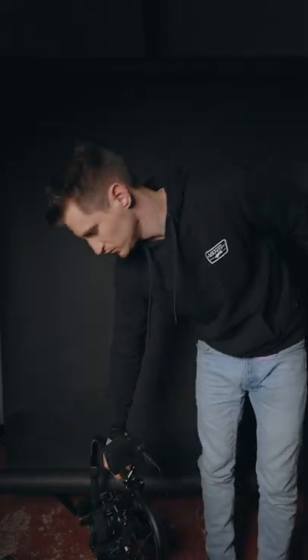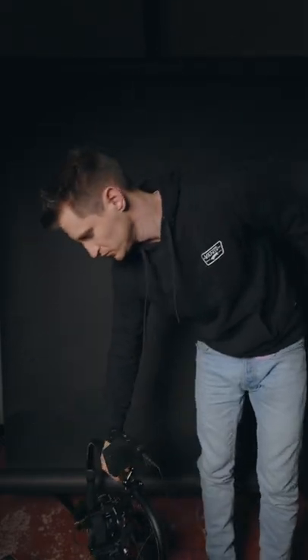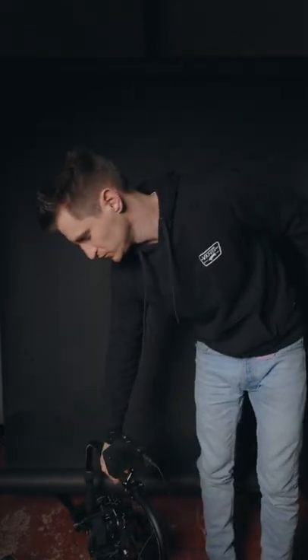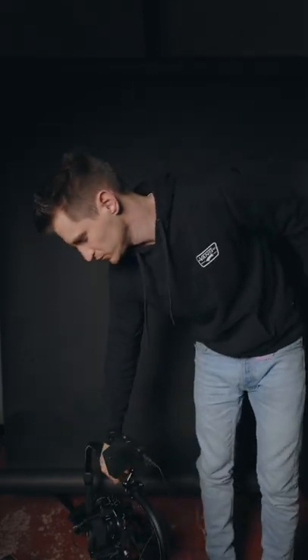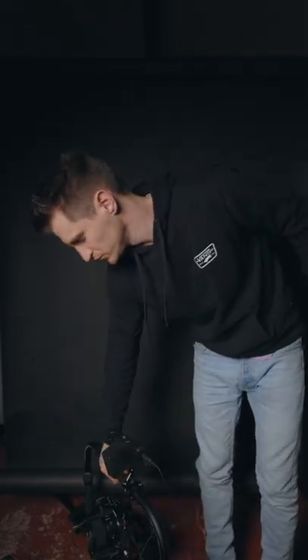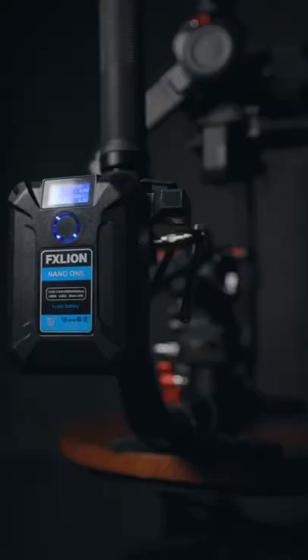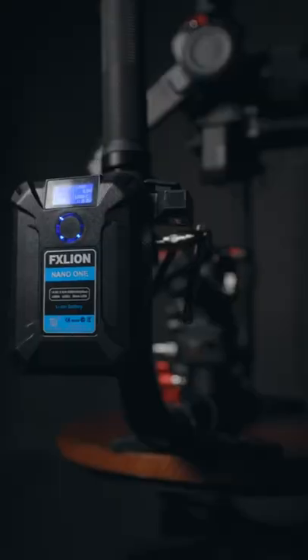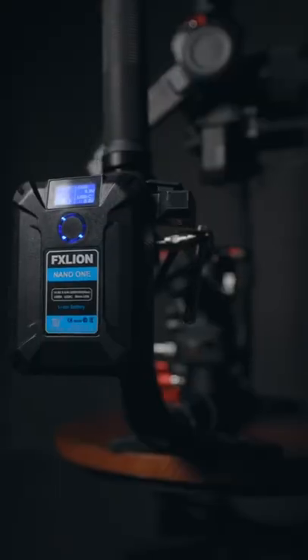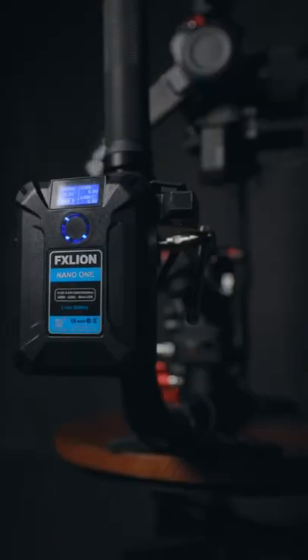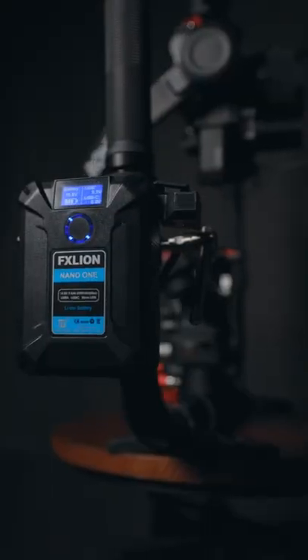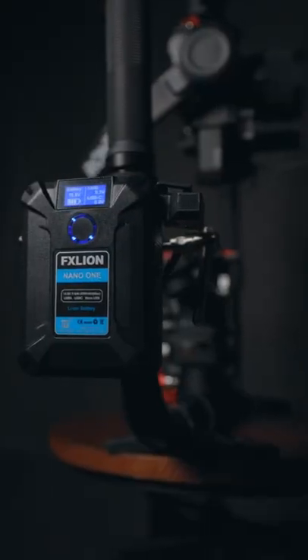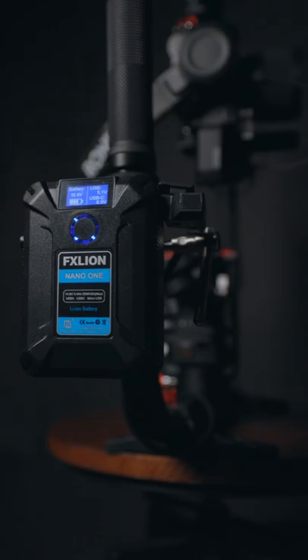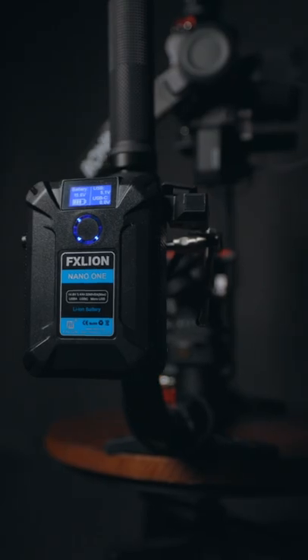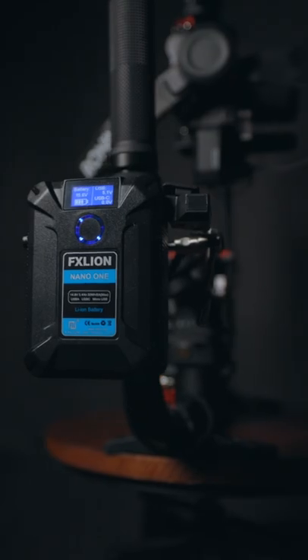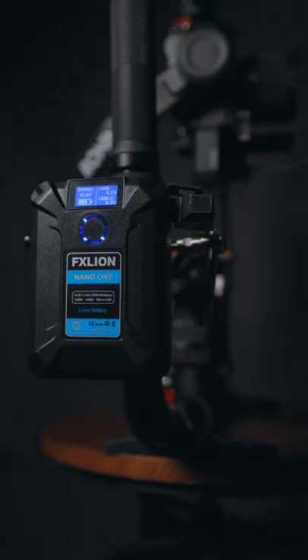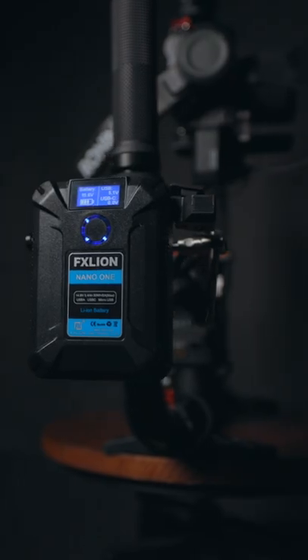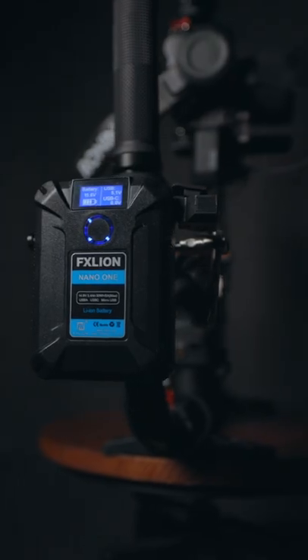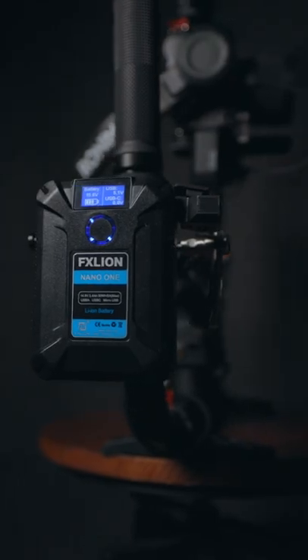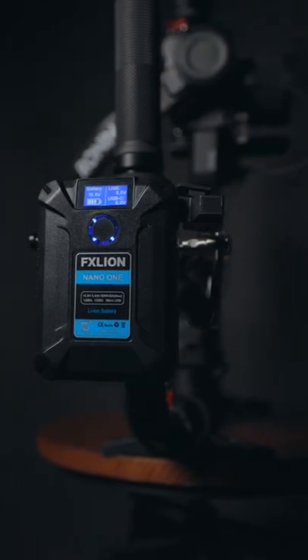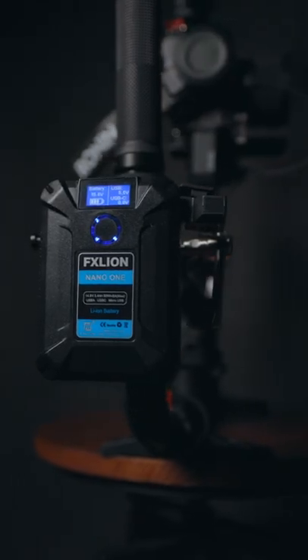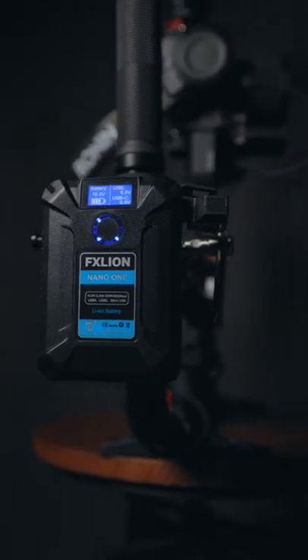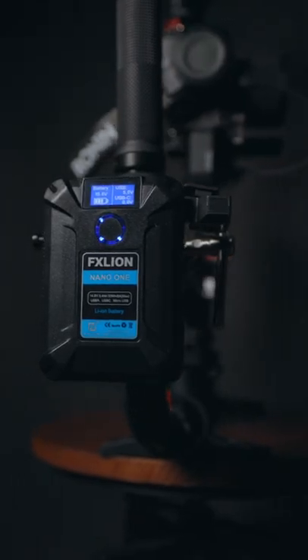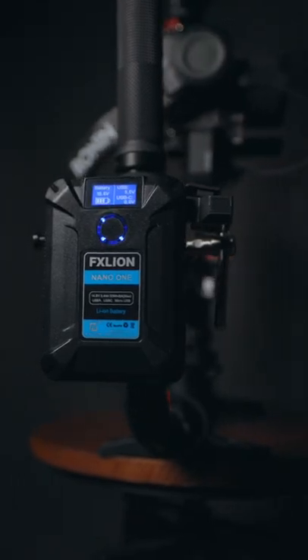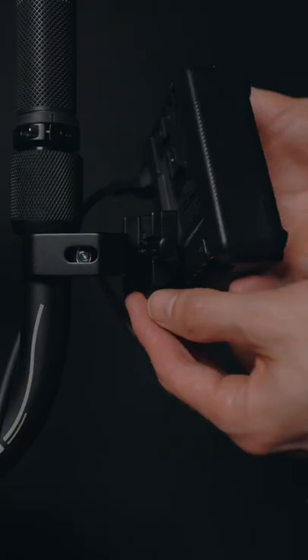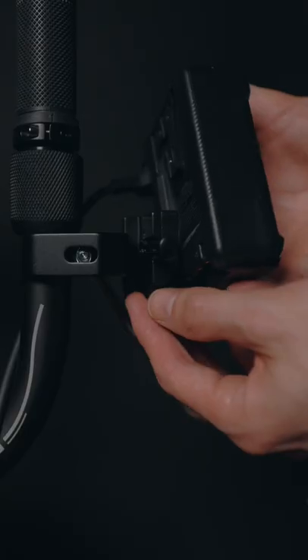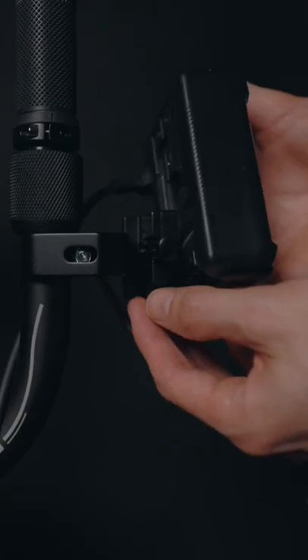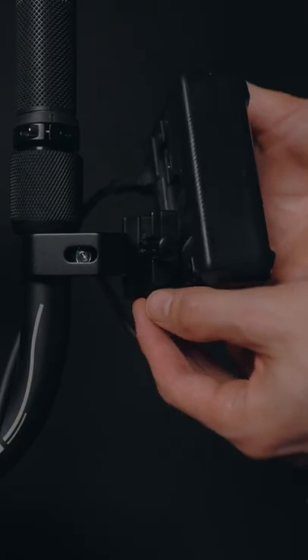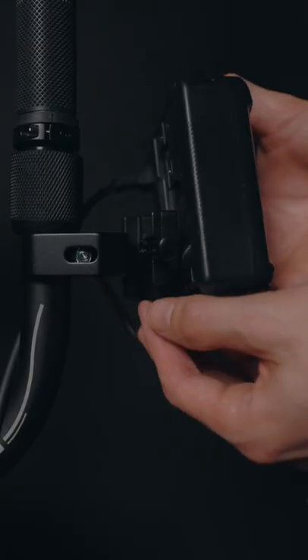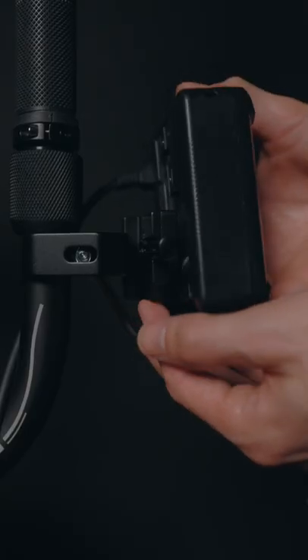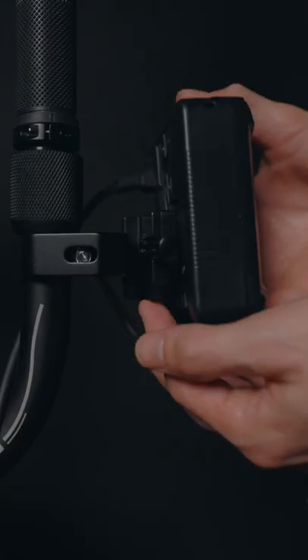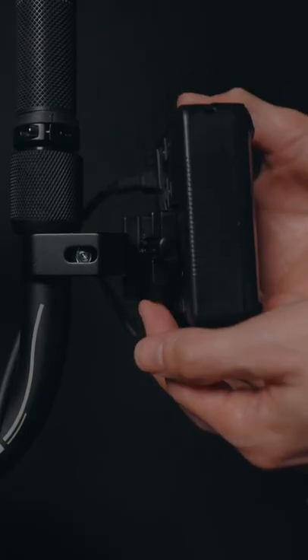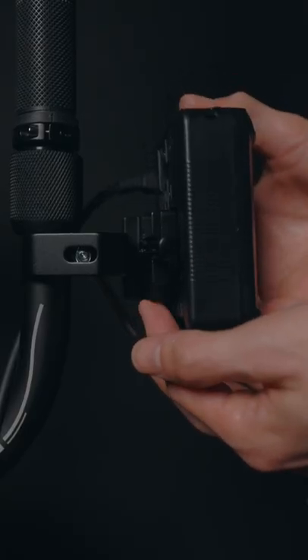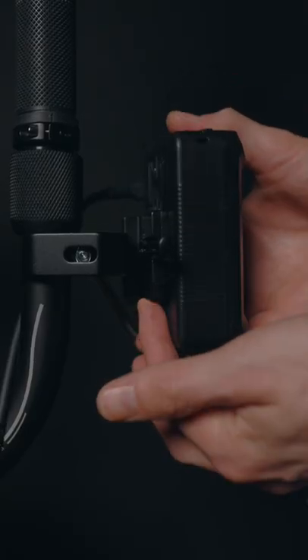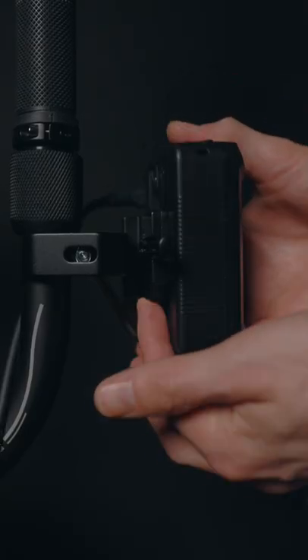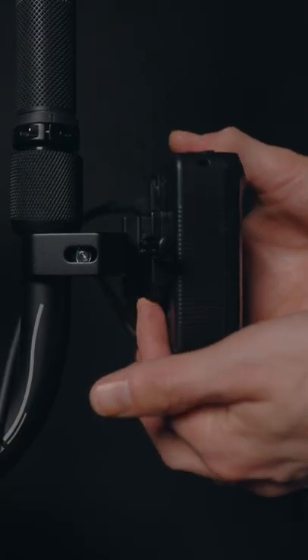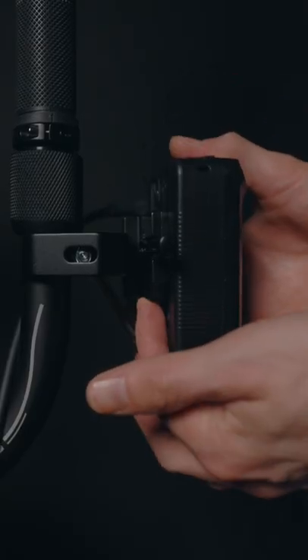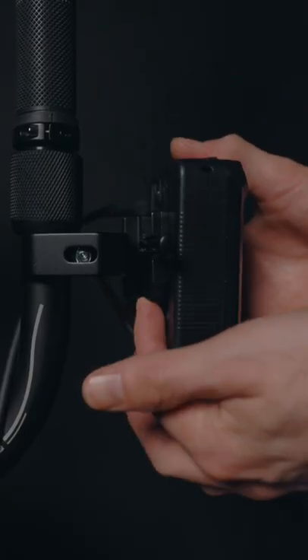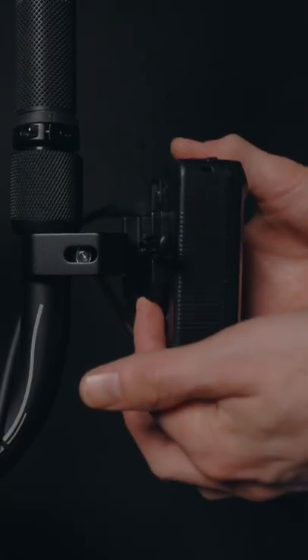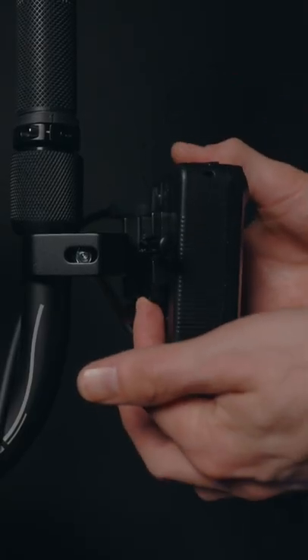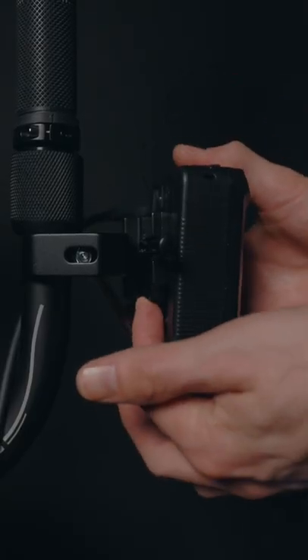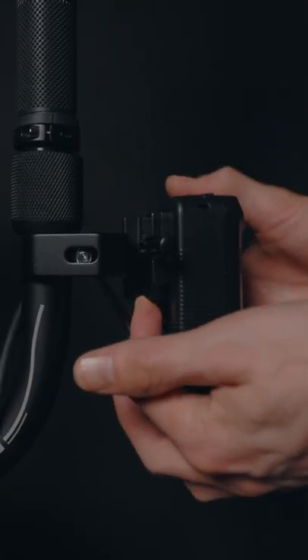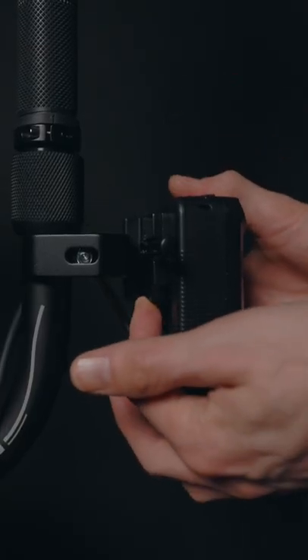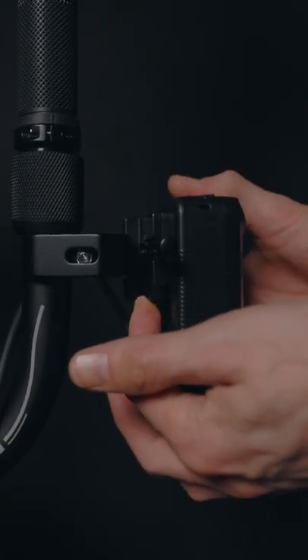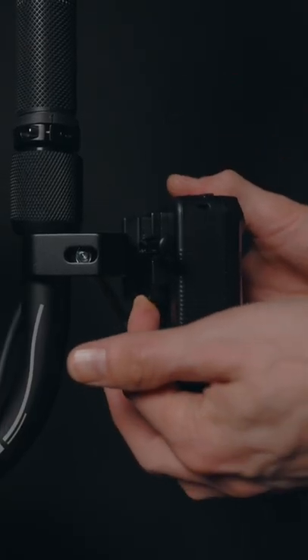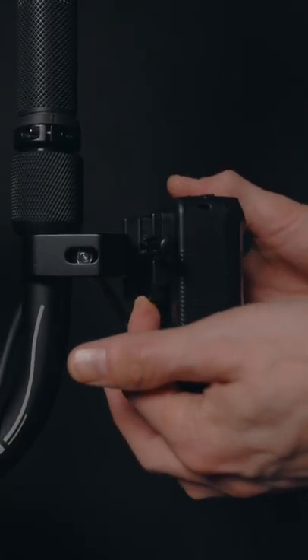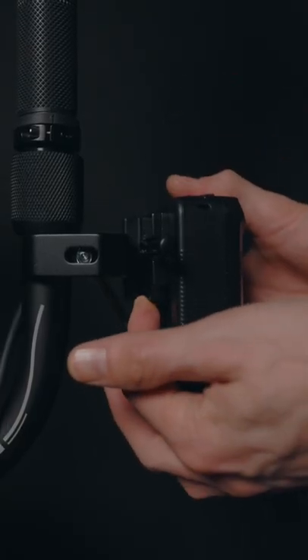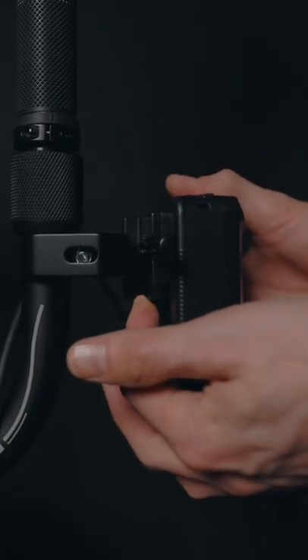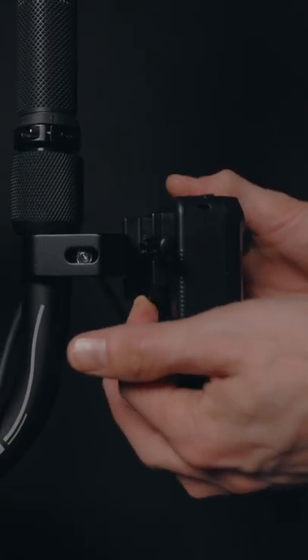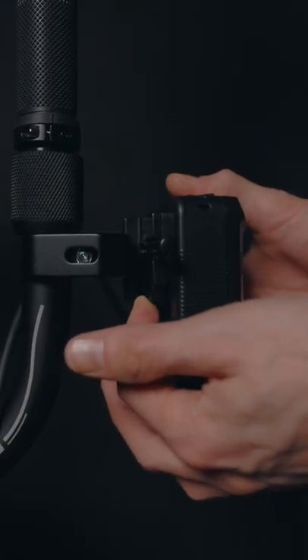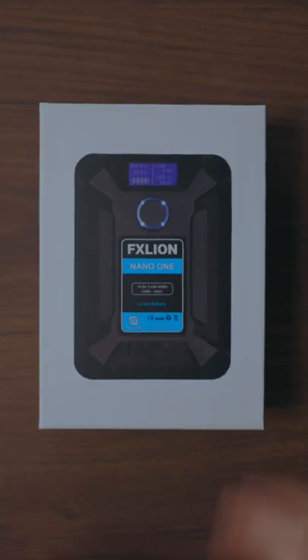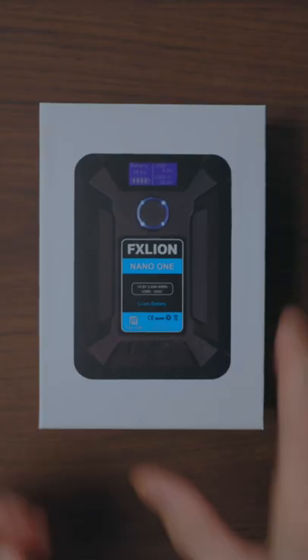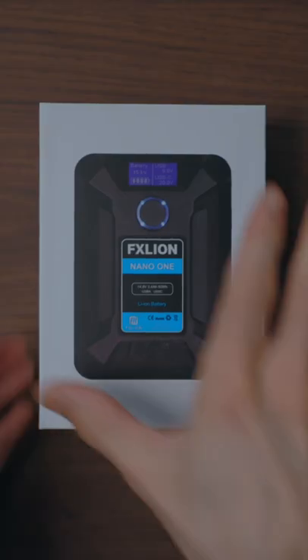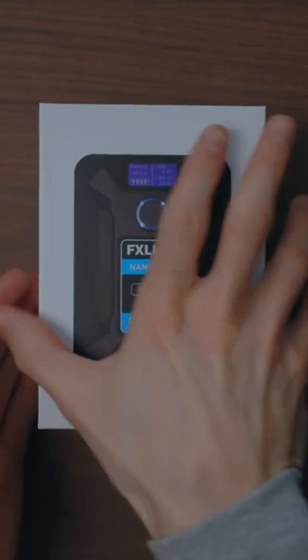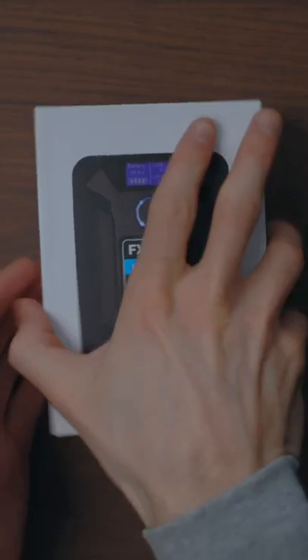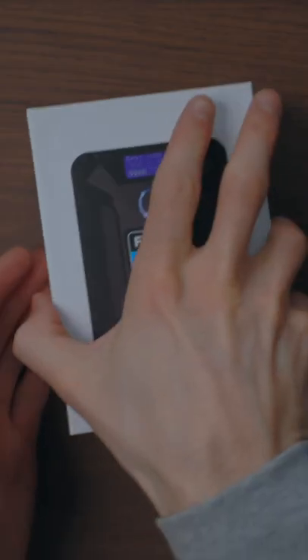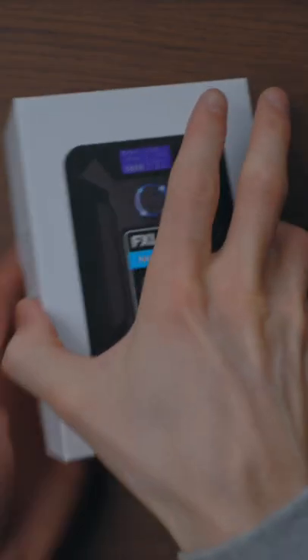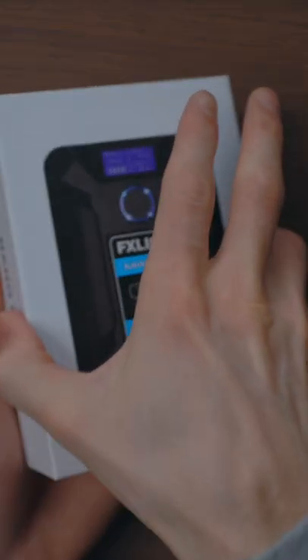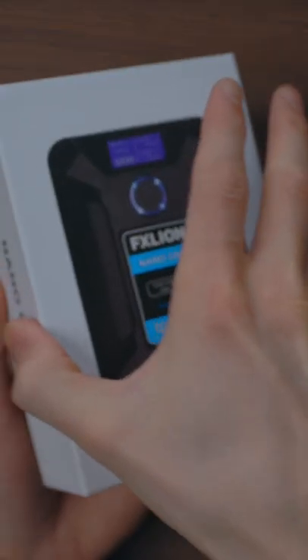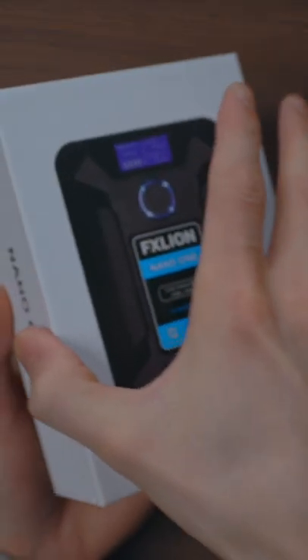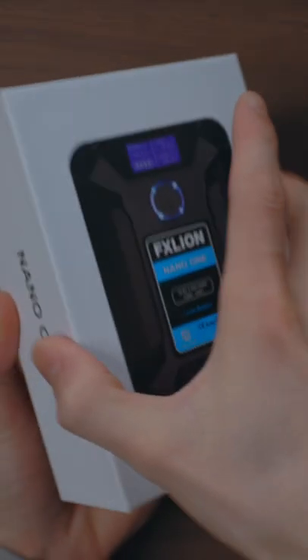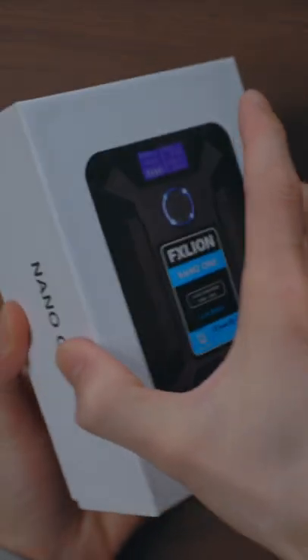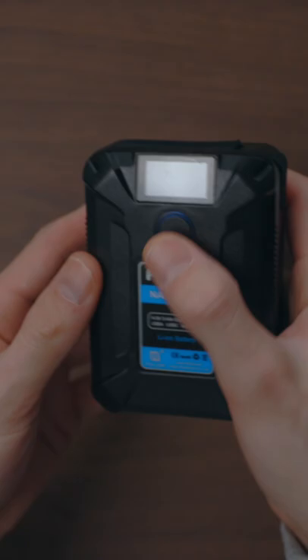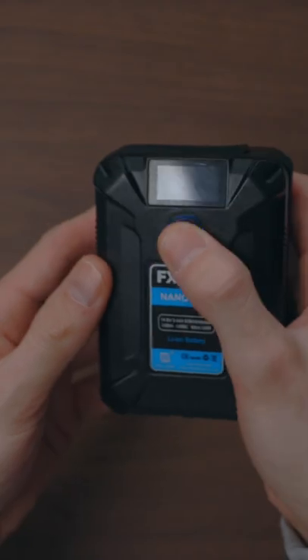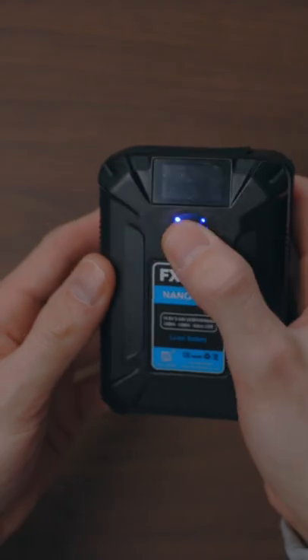You will need to purchase a v-mount battery because it doesn't have power within the grip itself, but here's the one I use — I'll leave a link in the description.